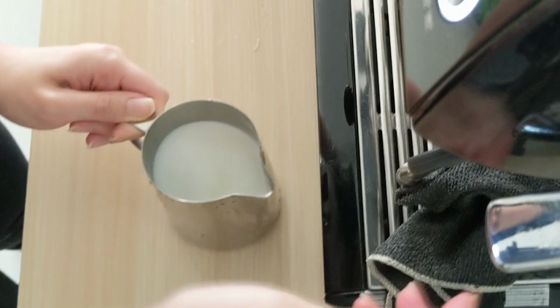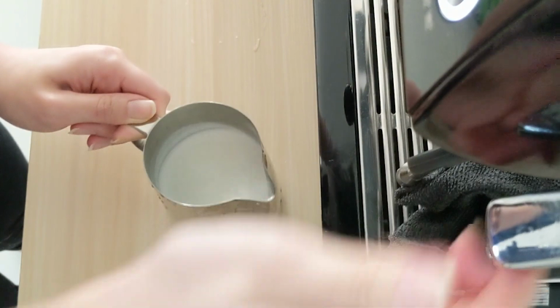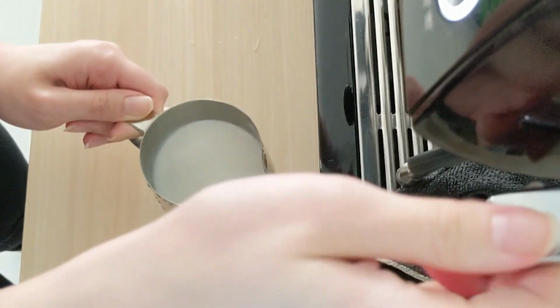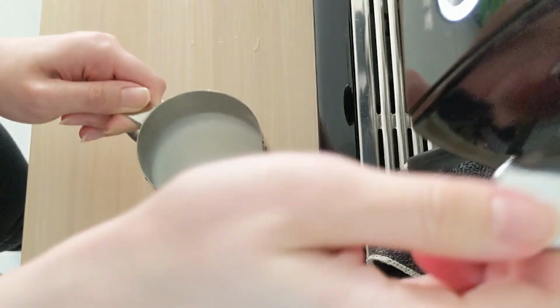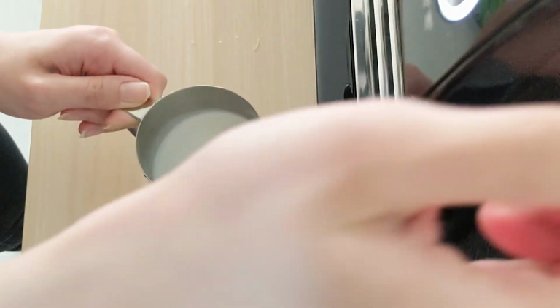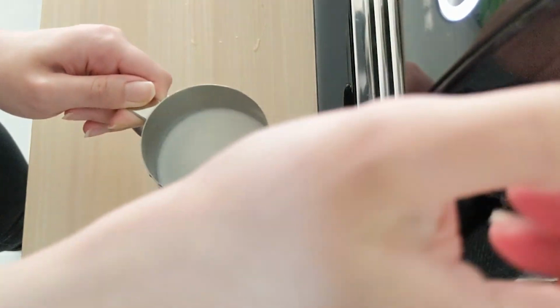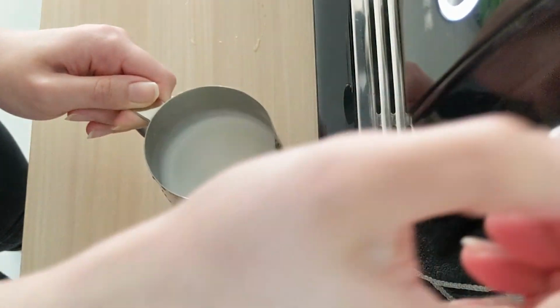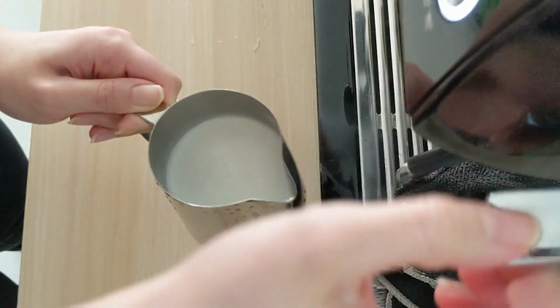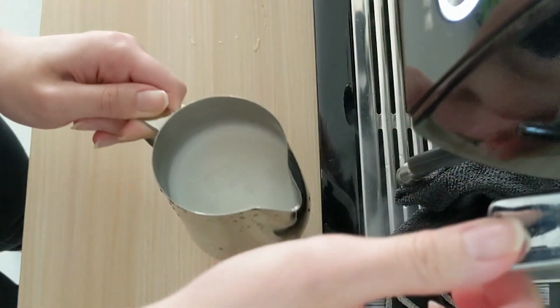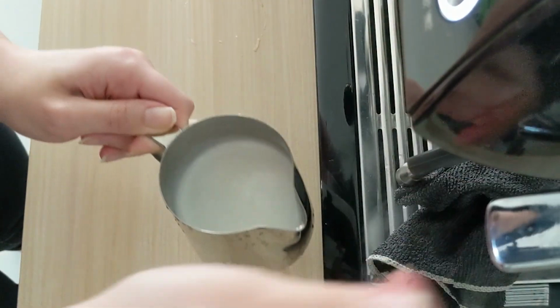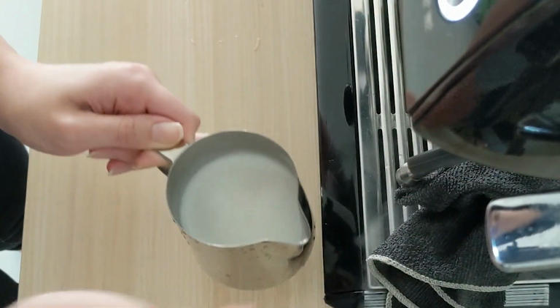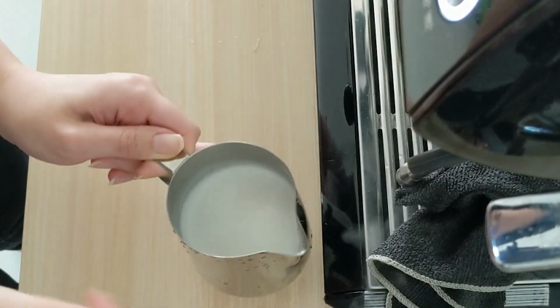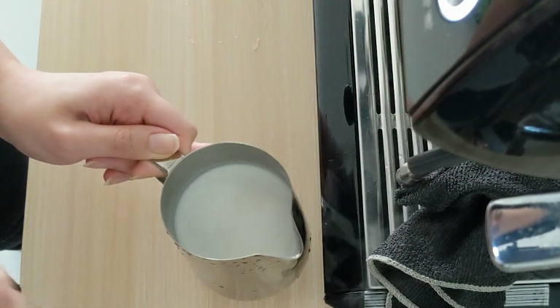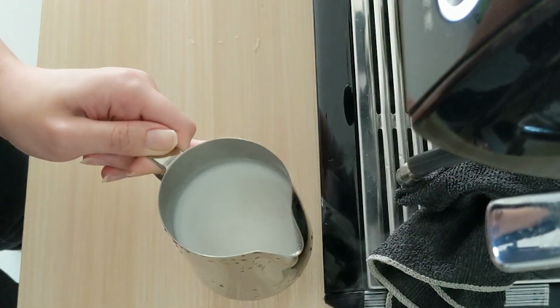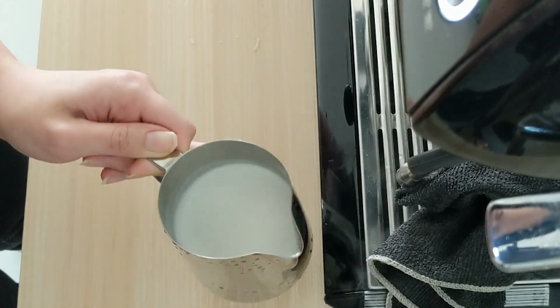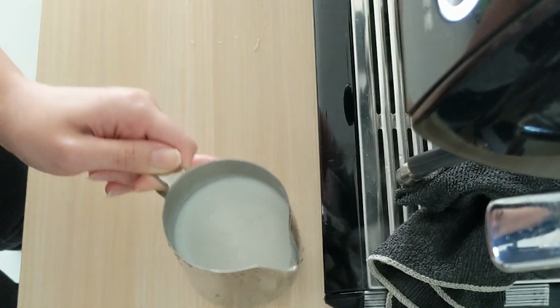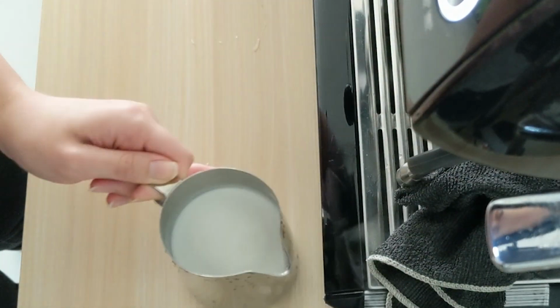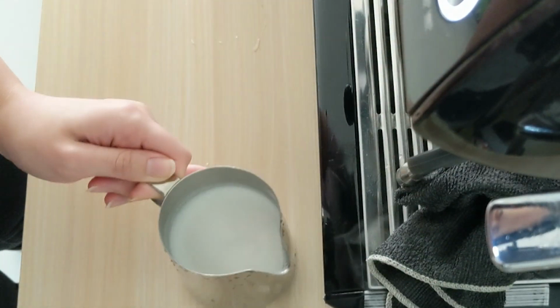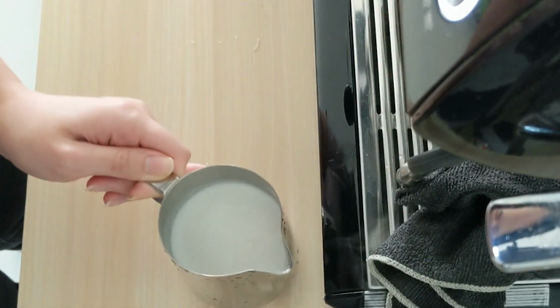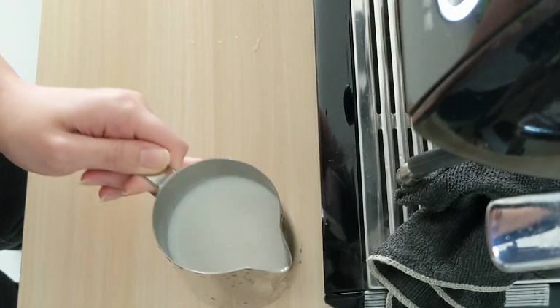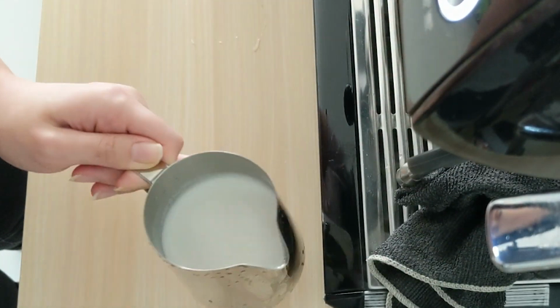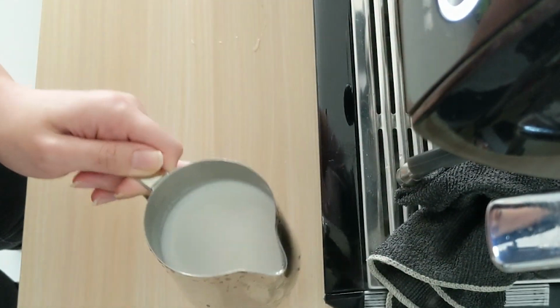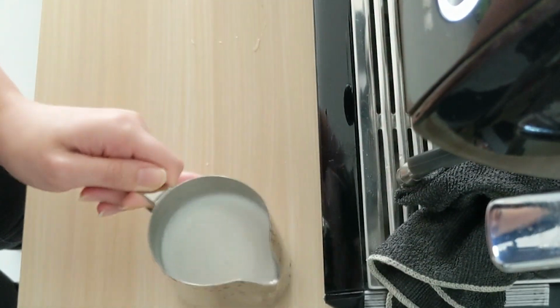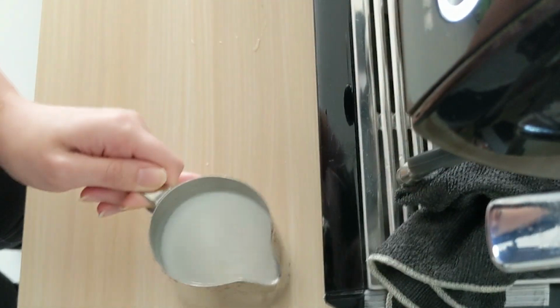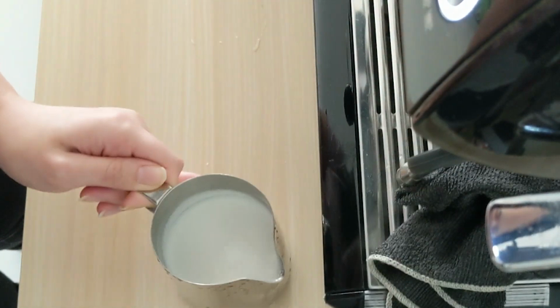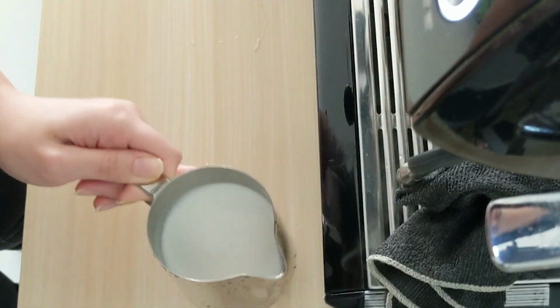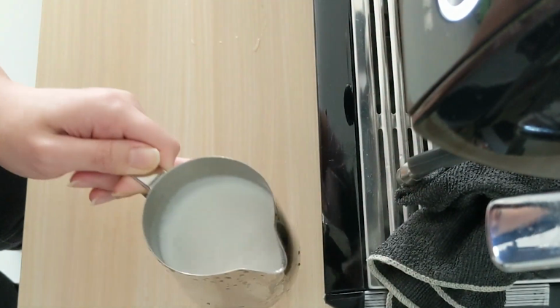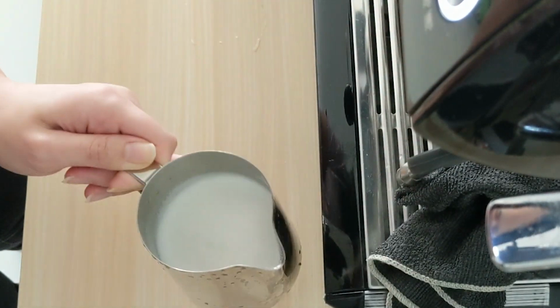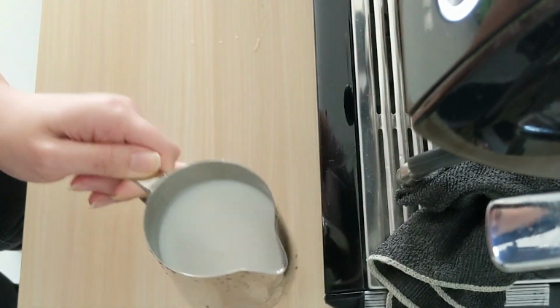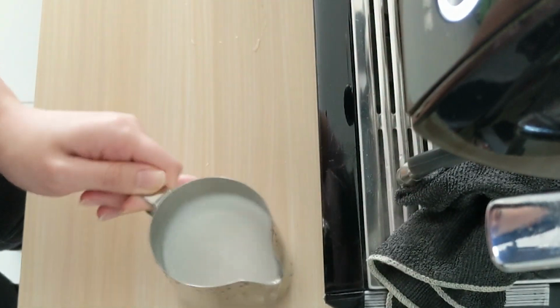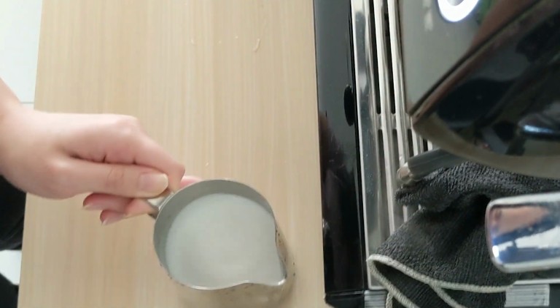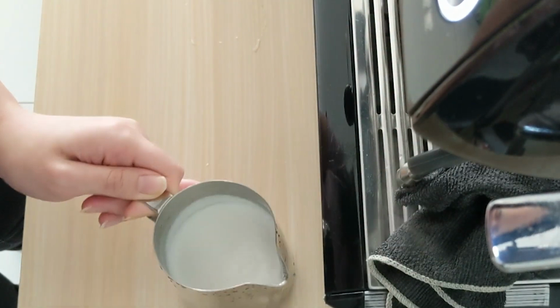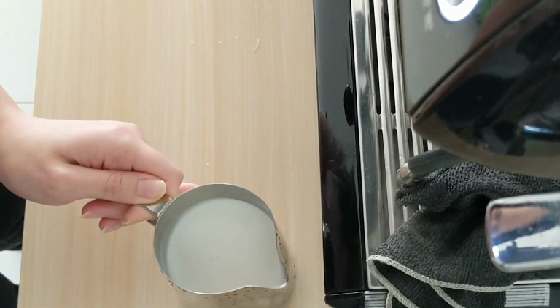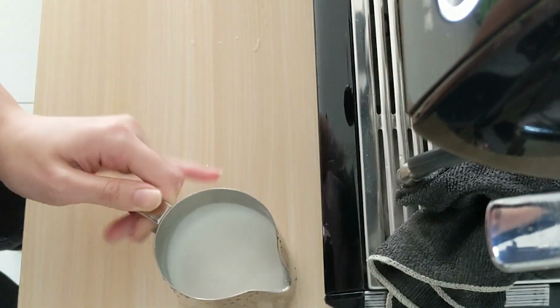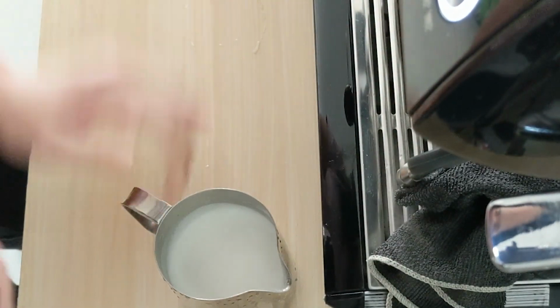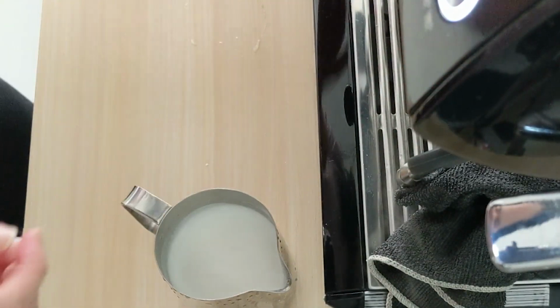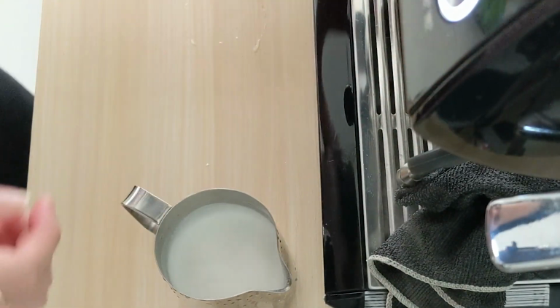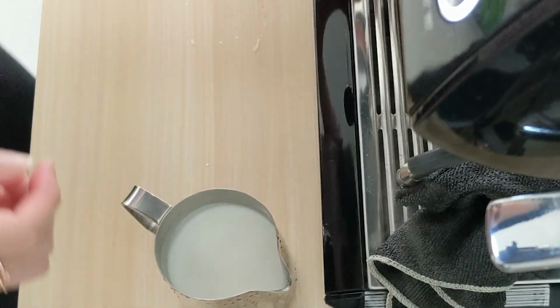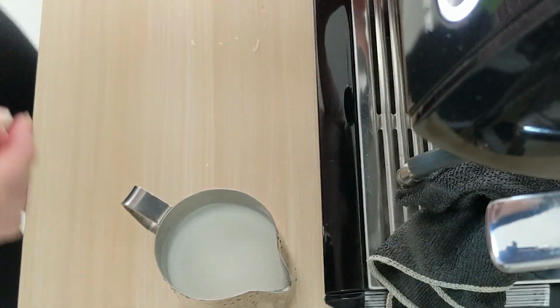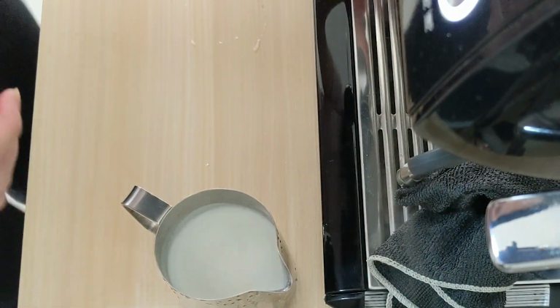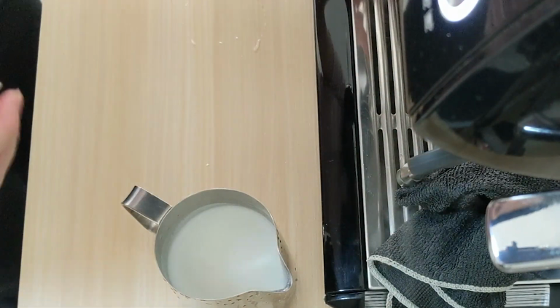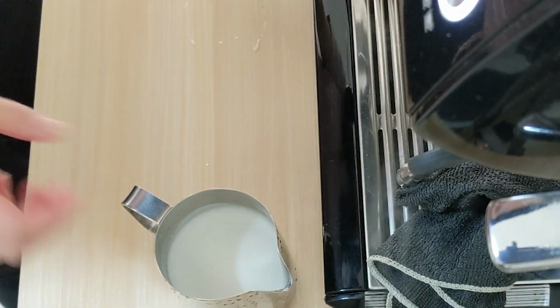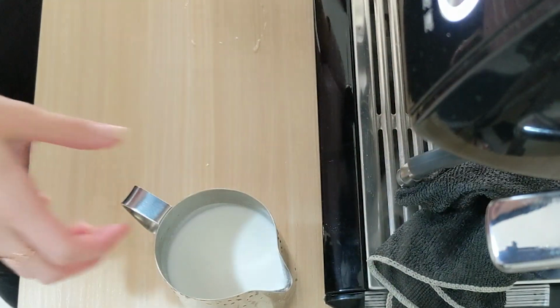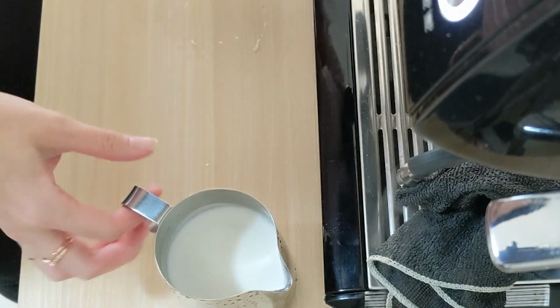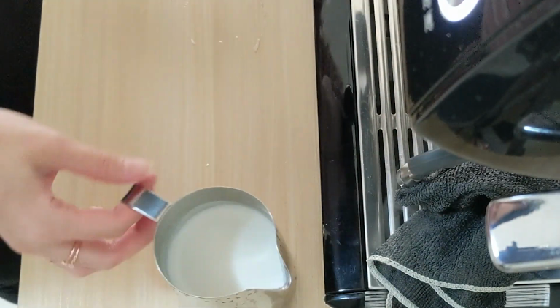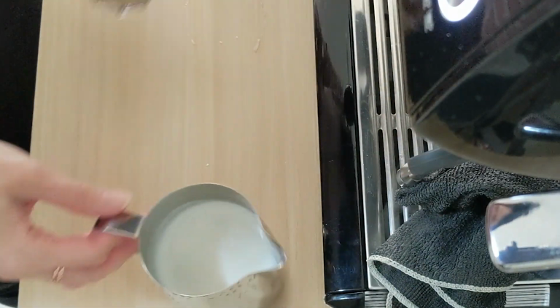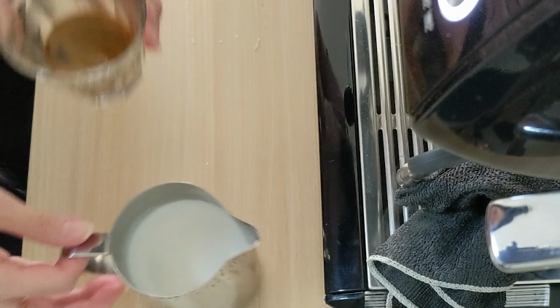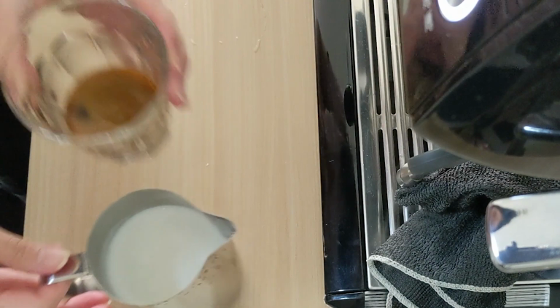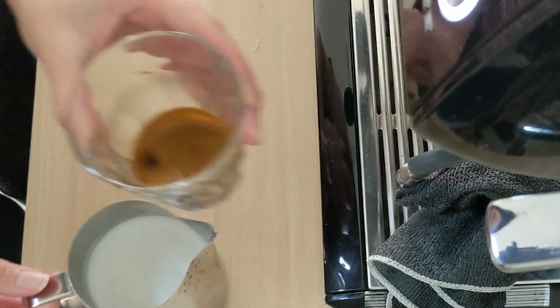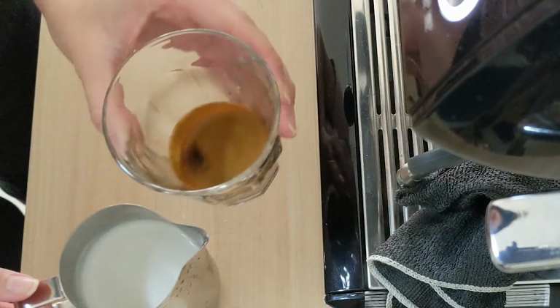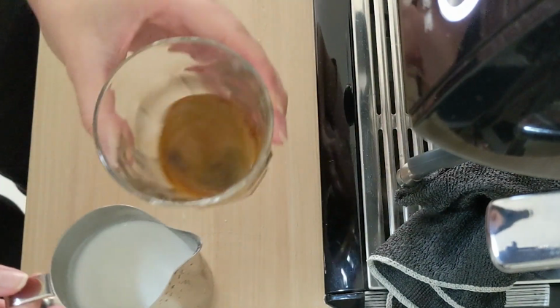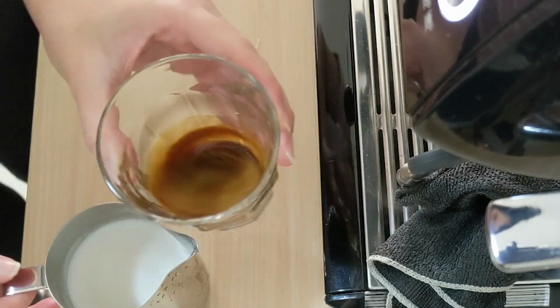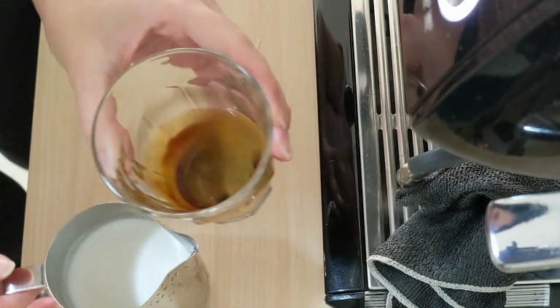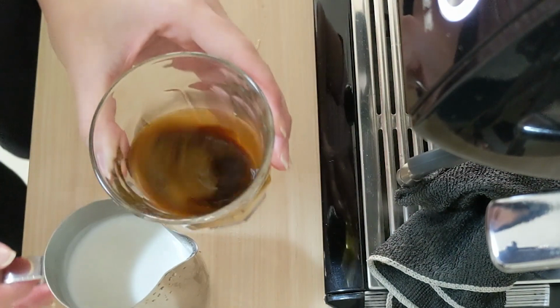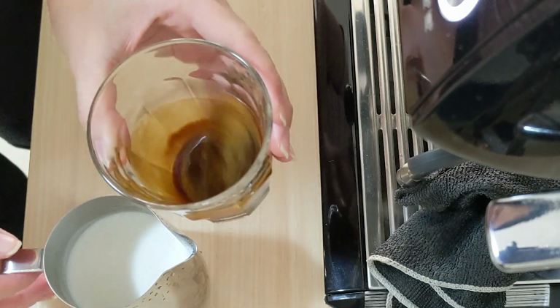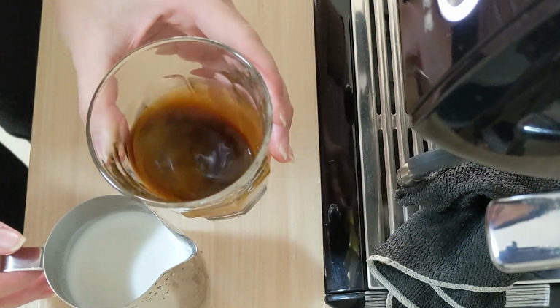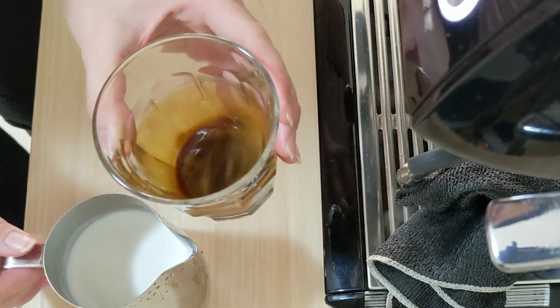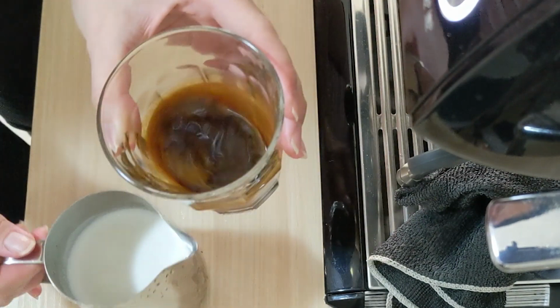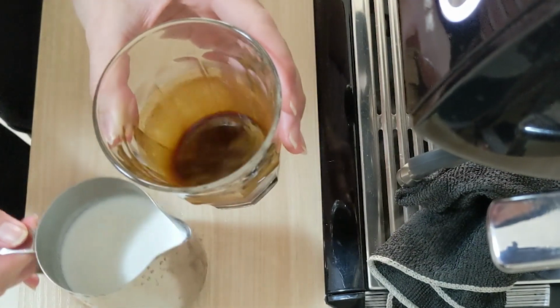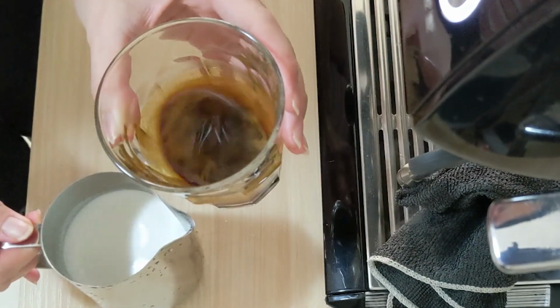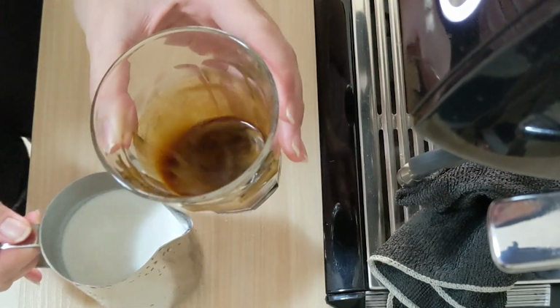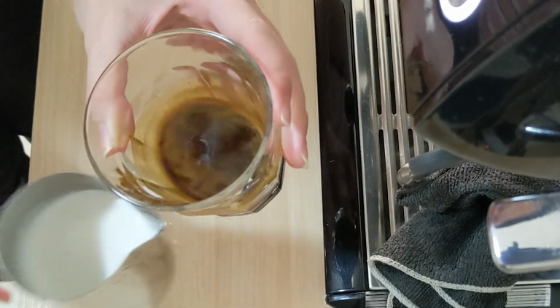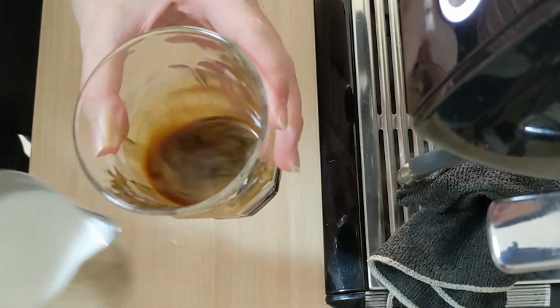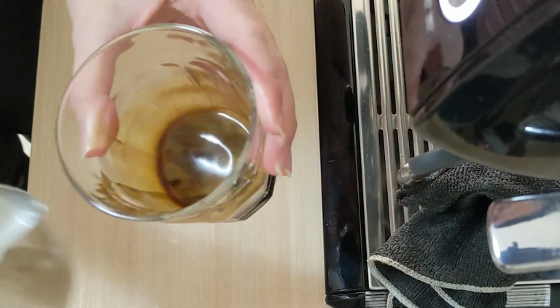Slightly bang the milk pitcher to eliminate some large bubbles. Then swirl your coffee to ensure the color of the coffee is even.